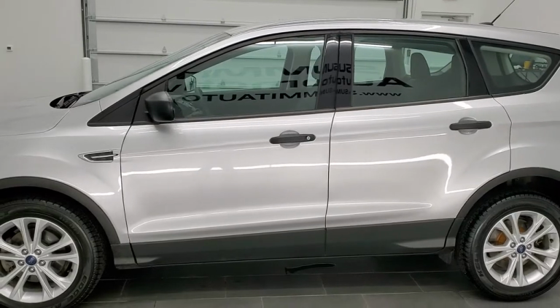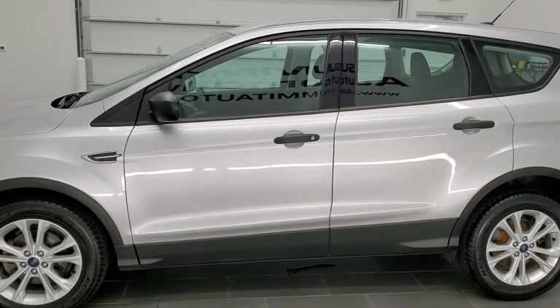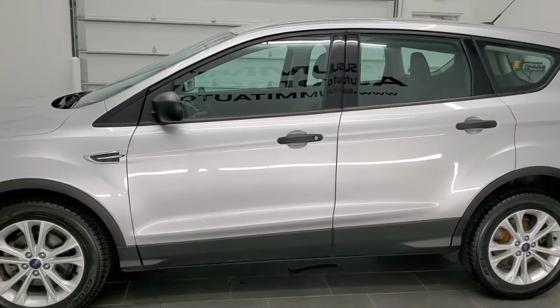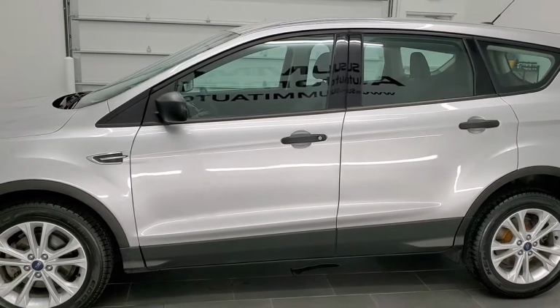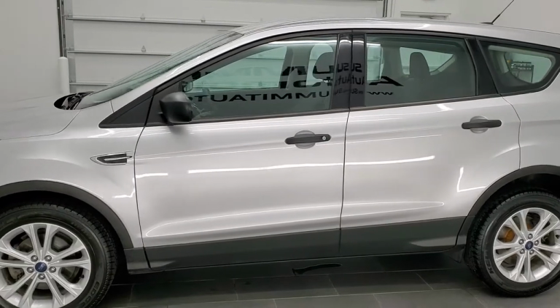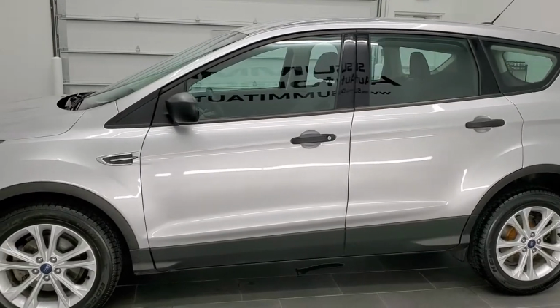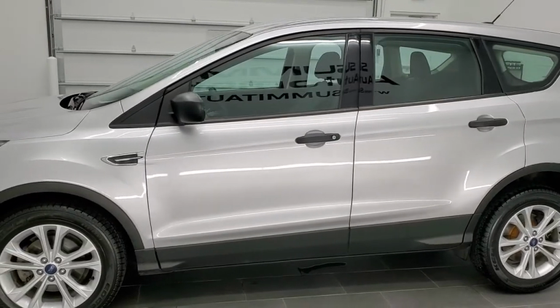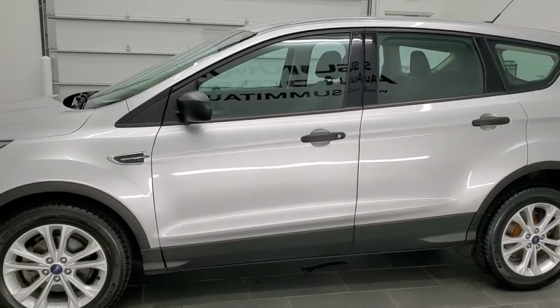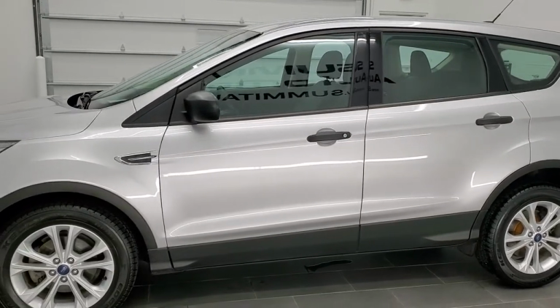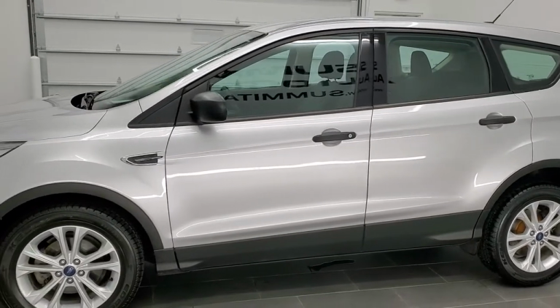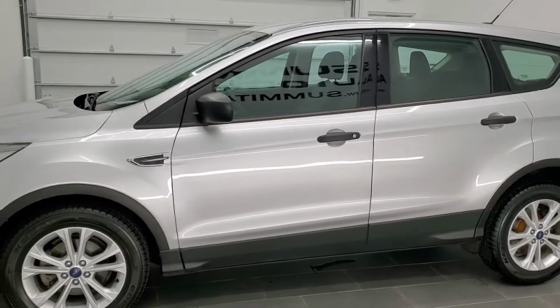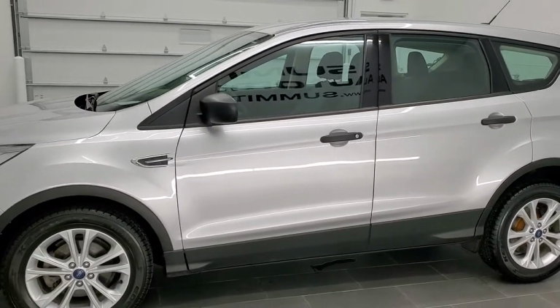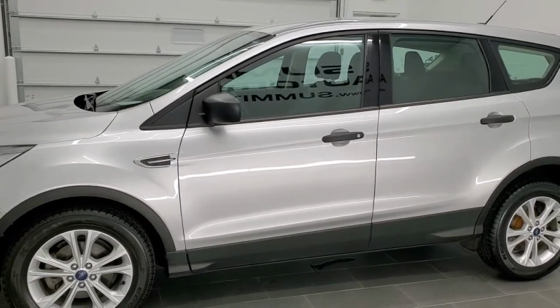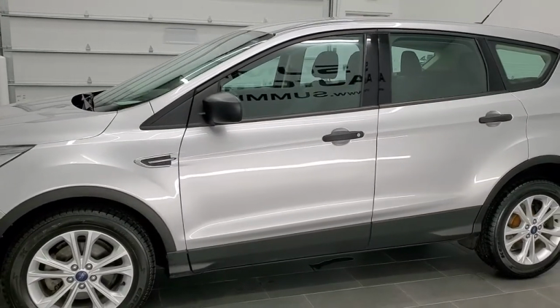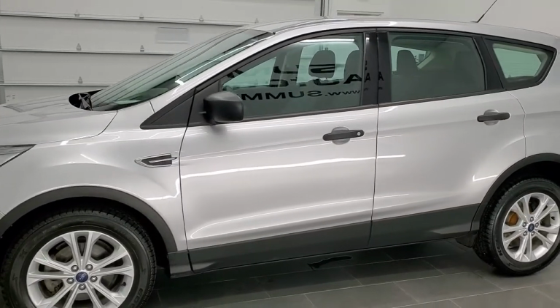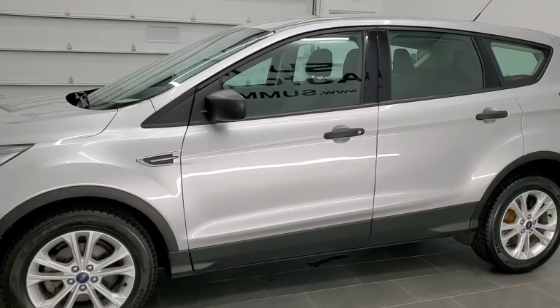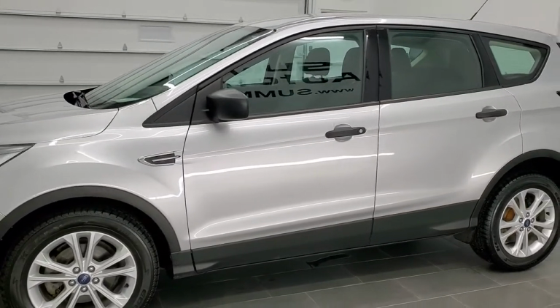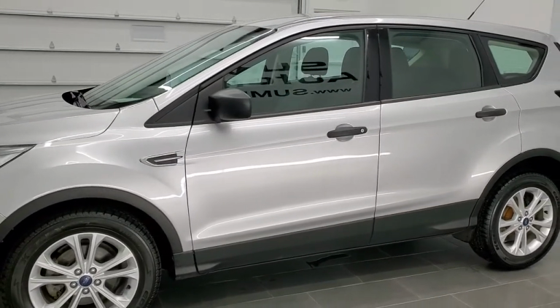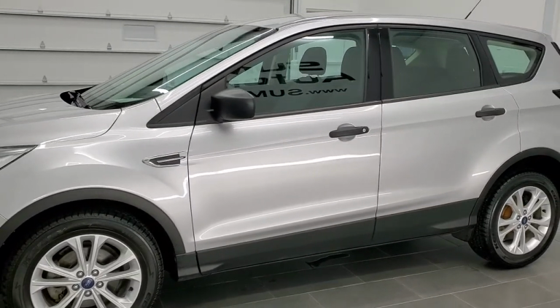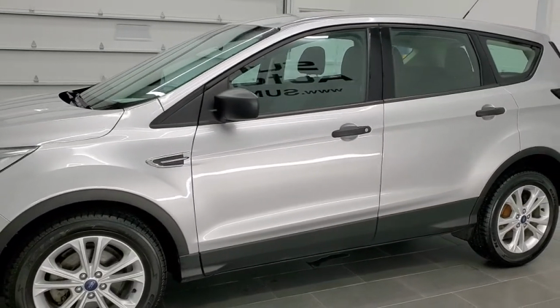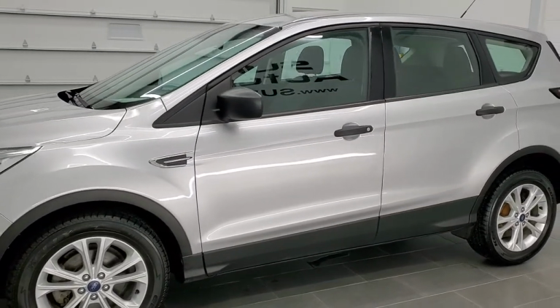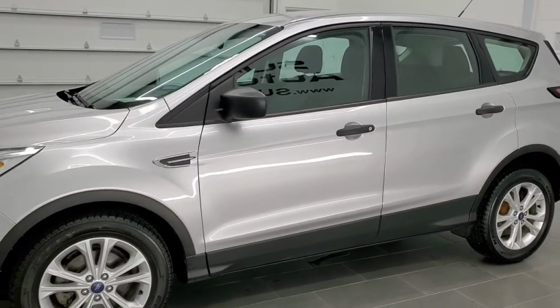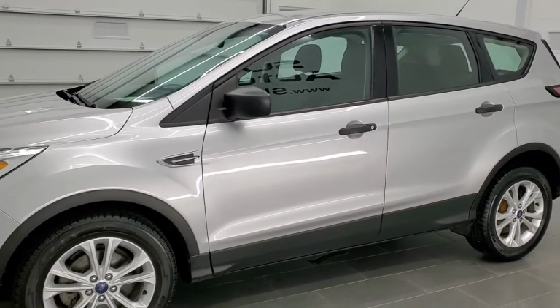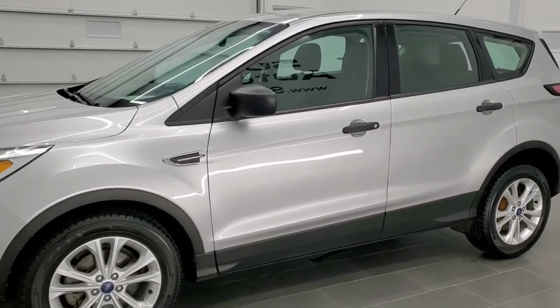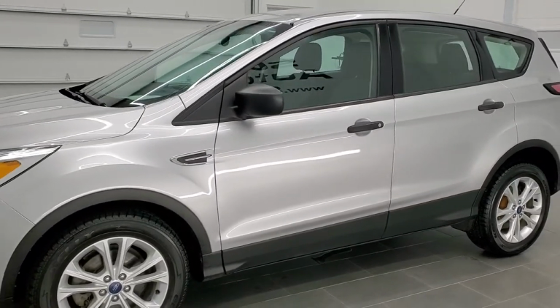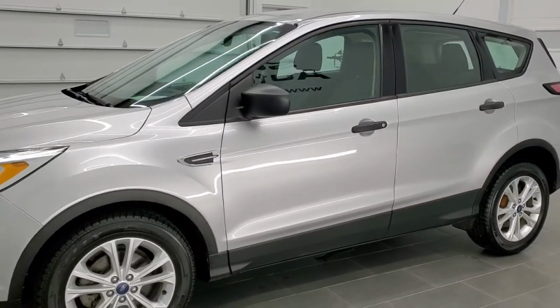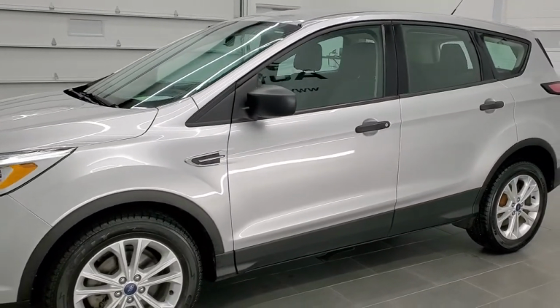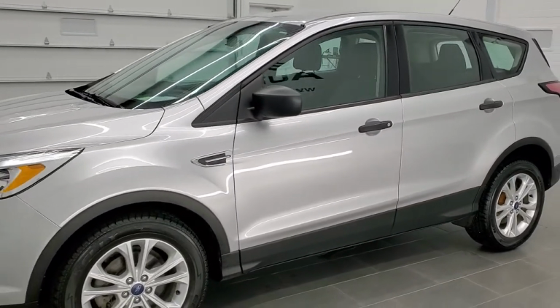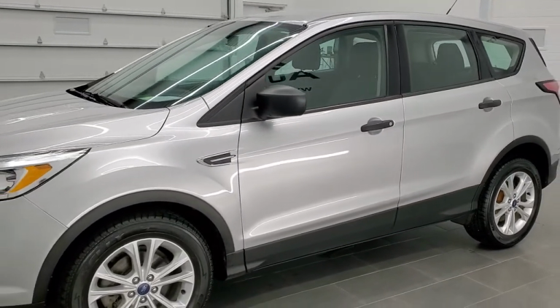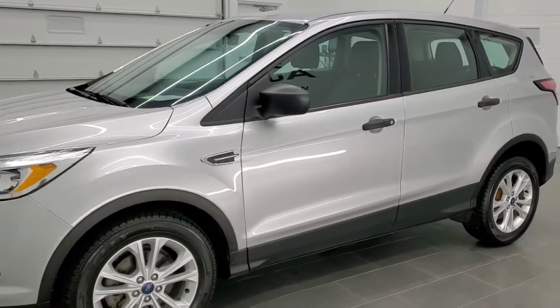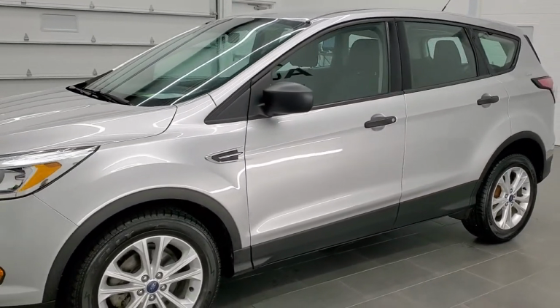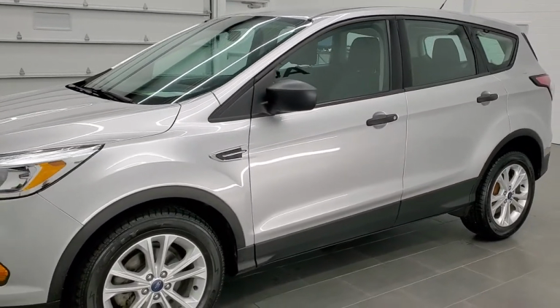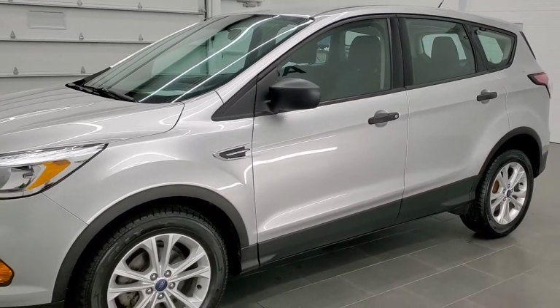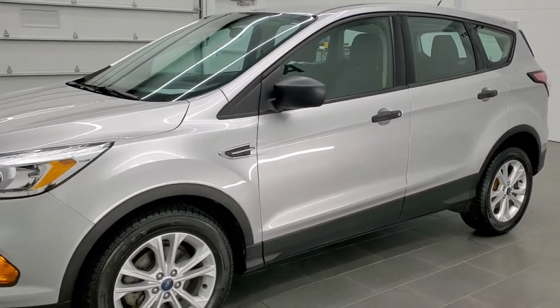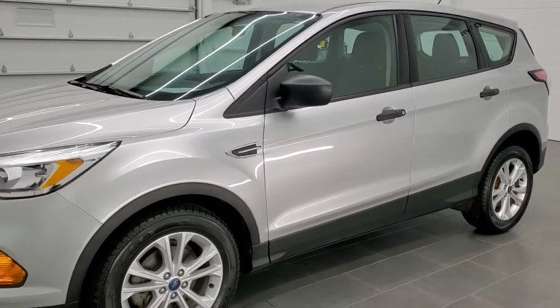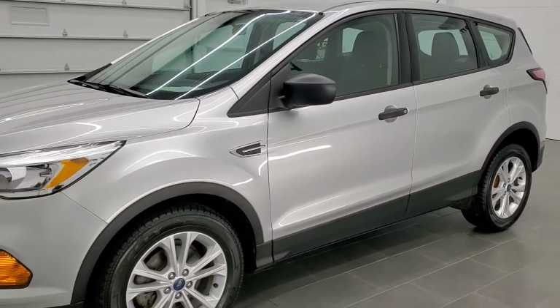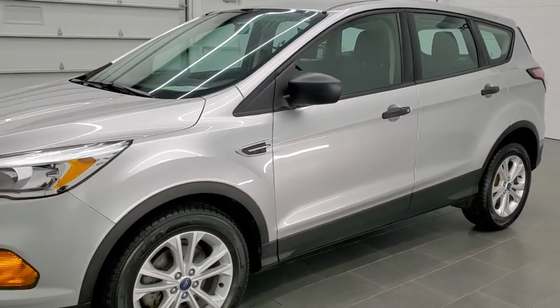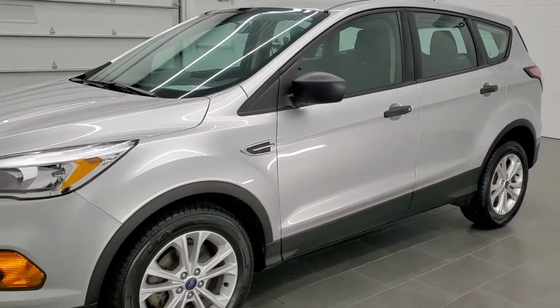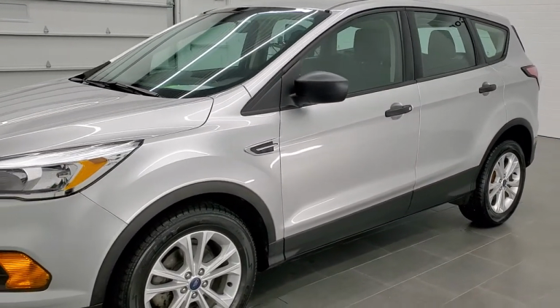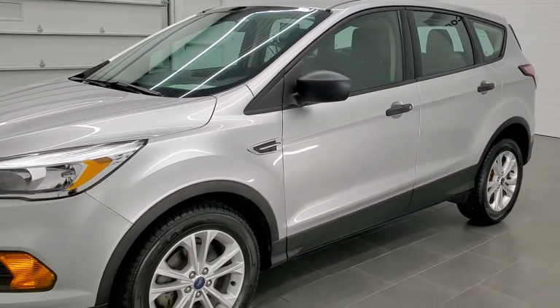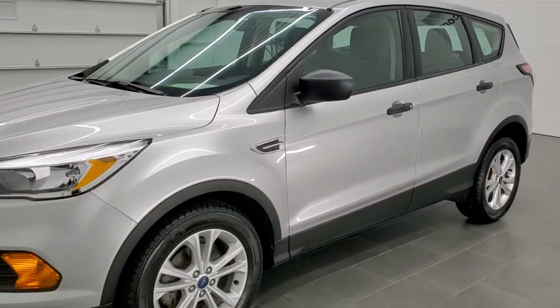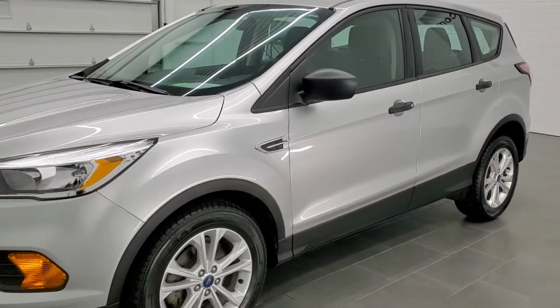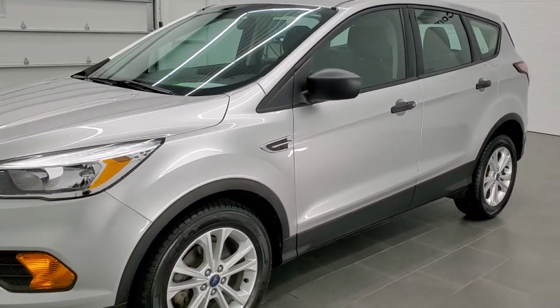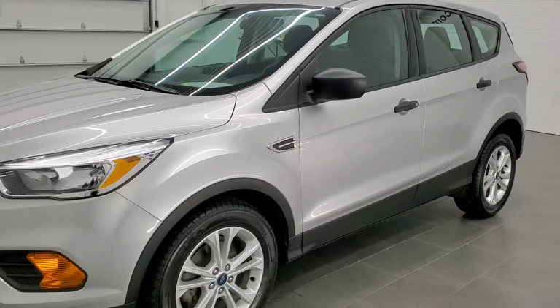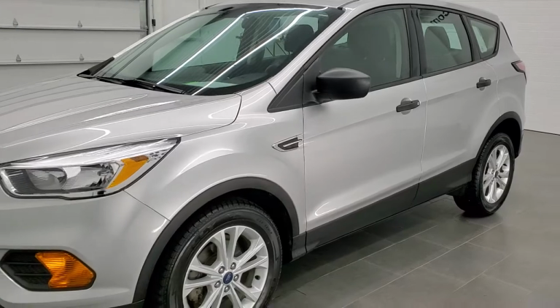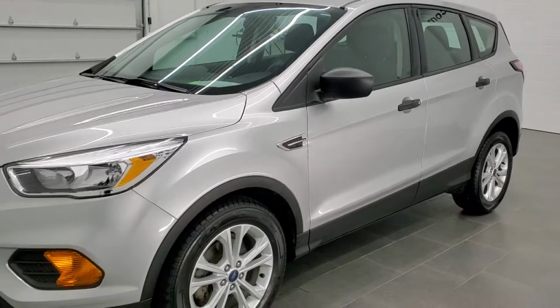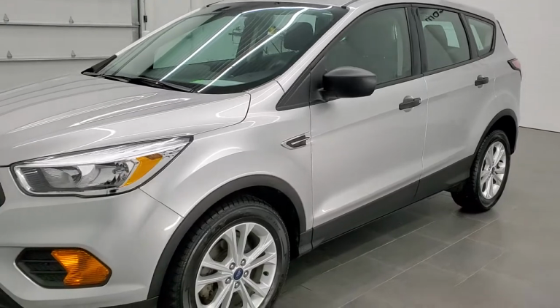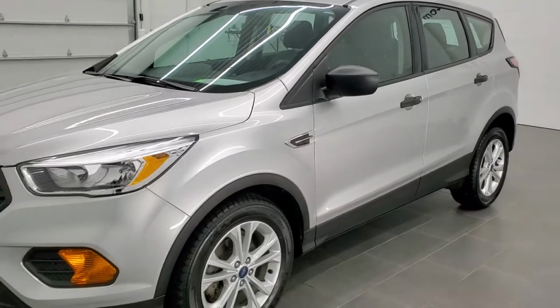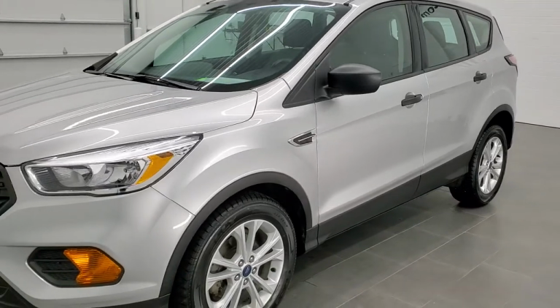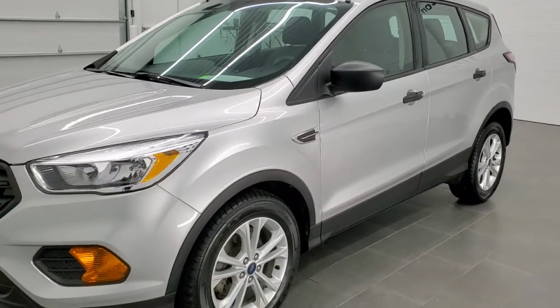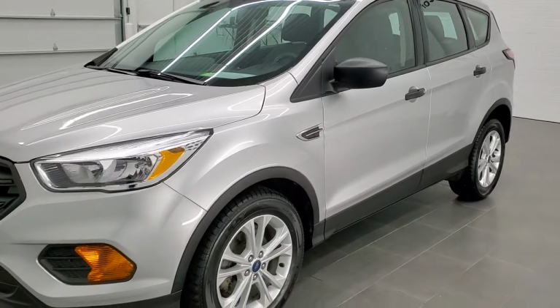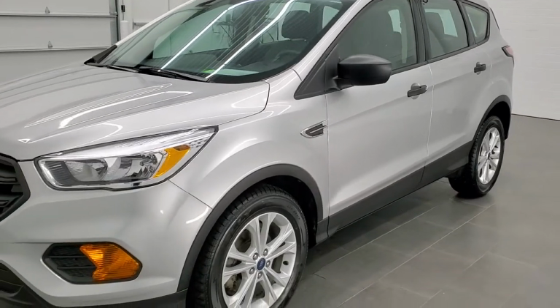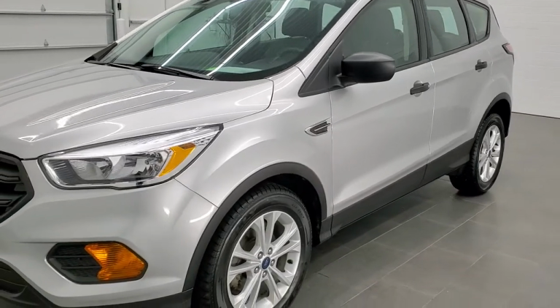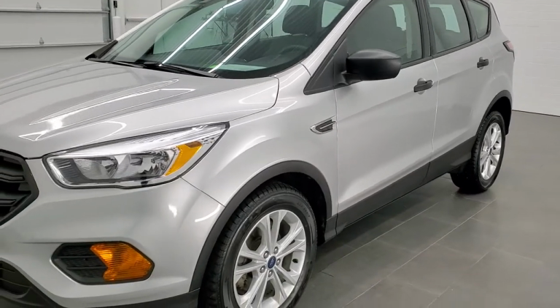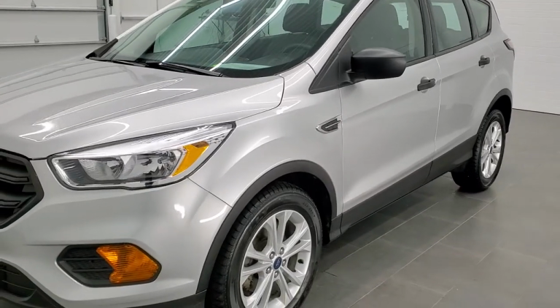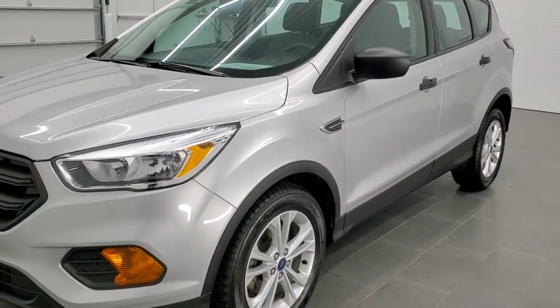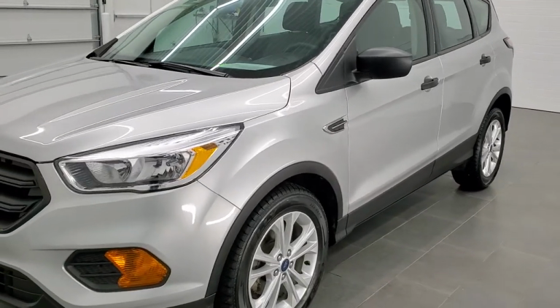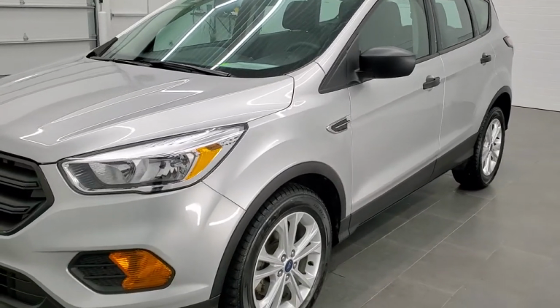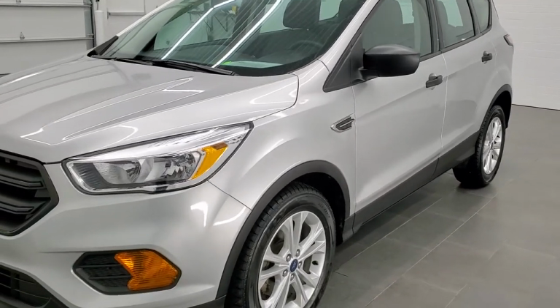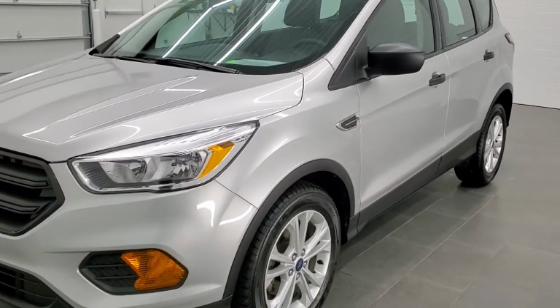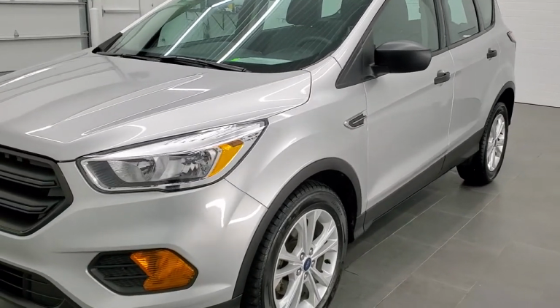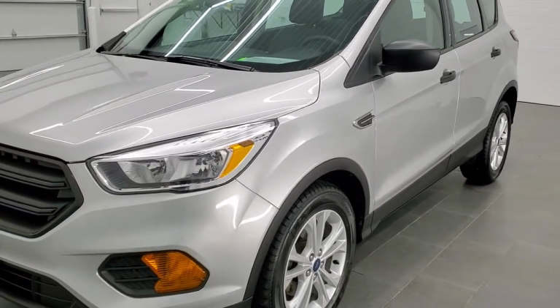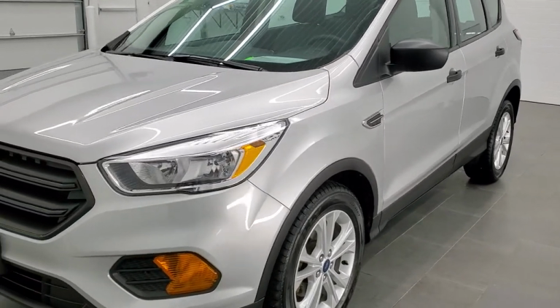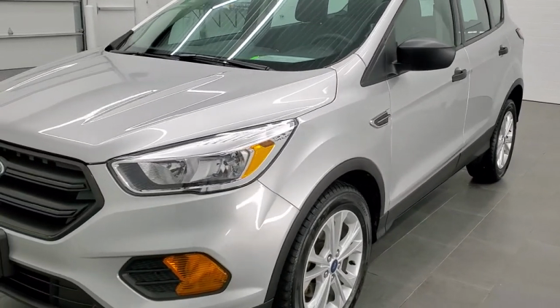All the fluids have been checked and topped off, and this vehicle is 100% ready to go. Also has four brand new tires.